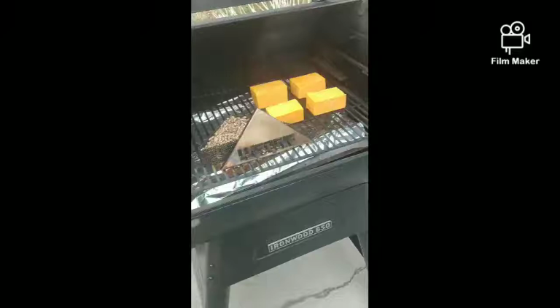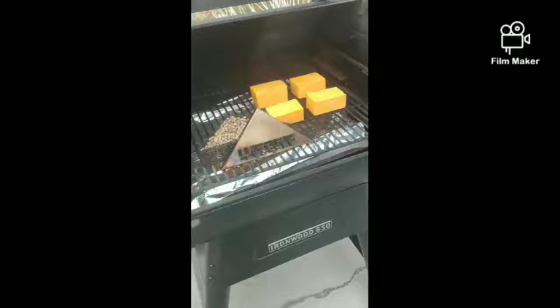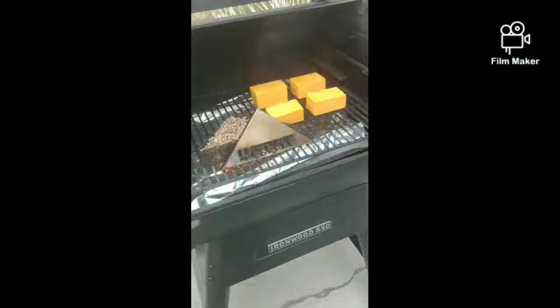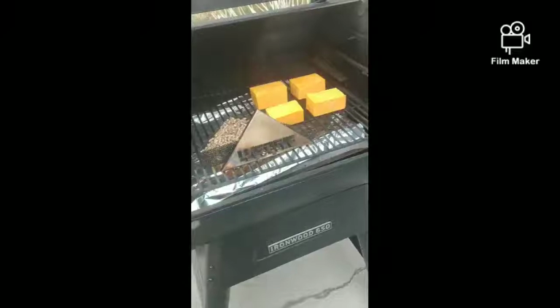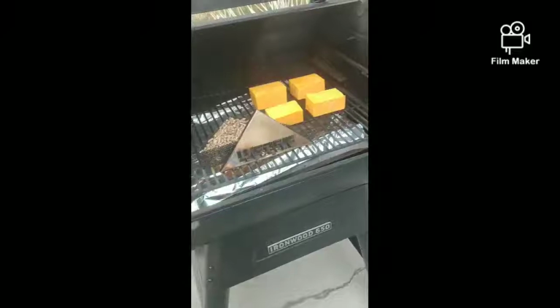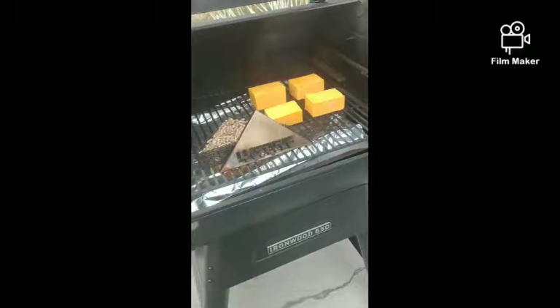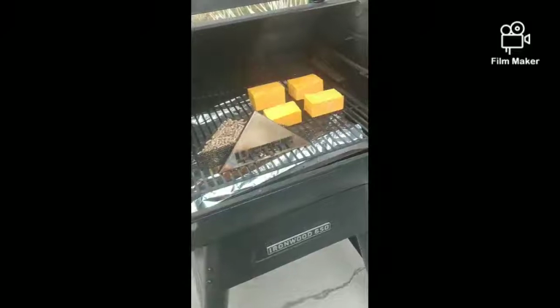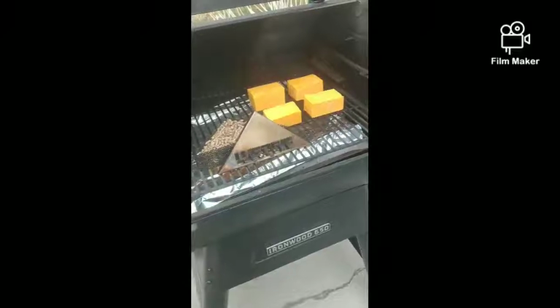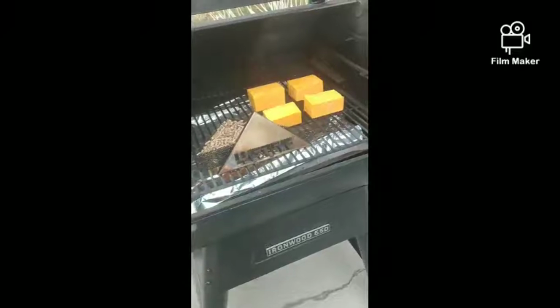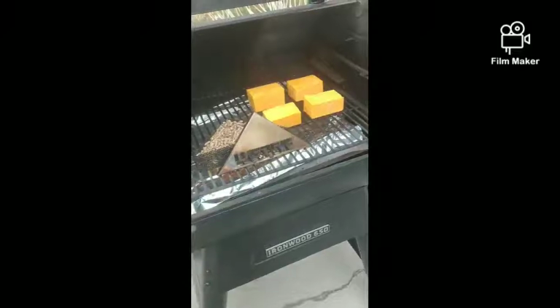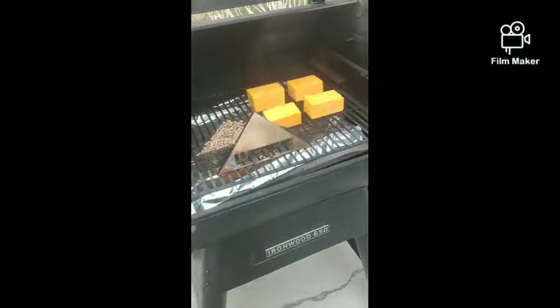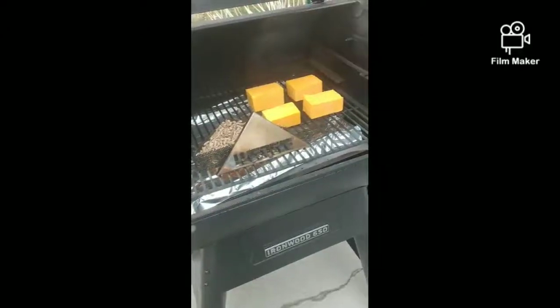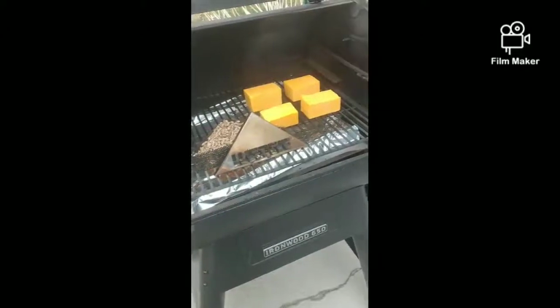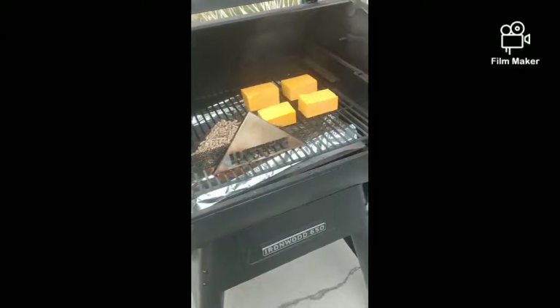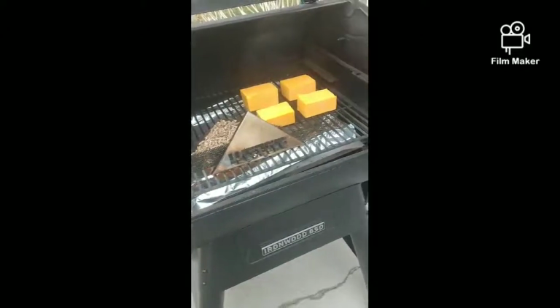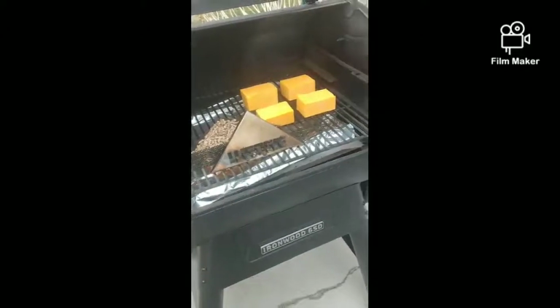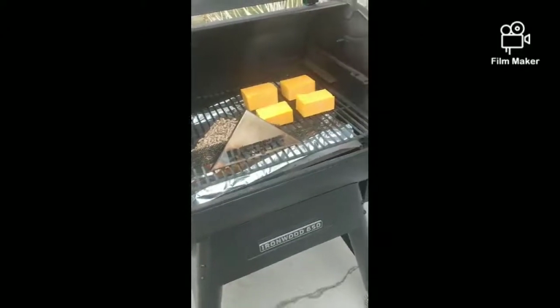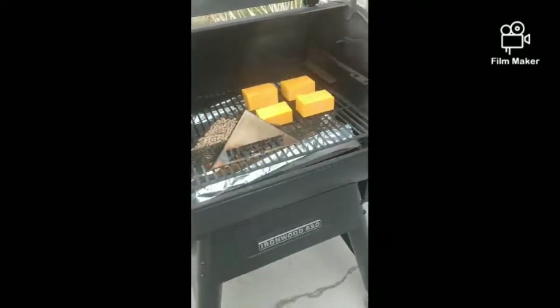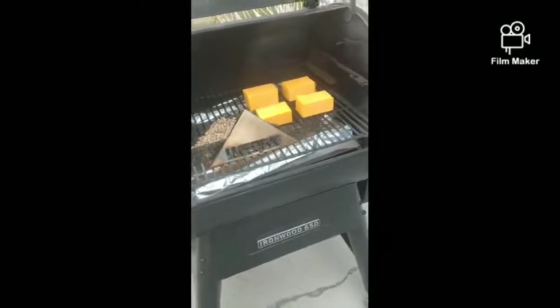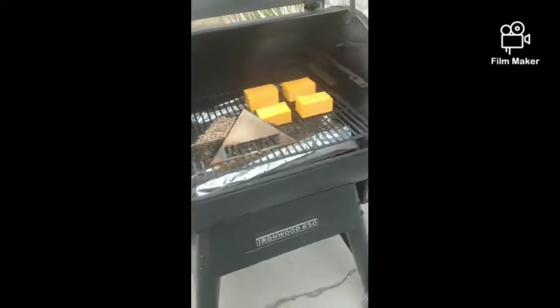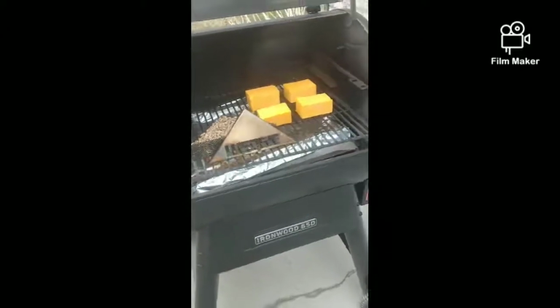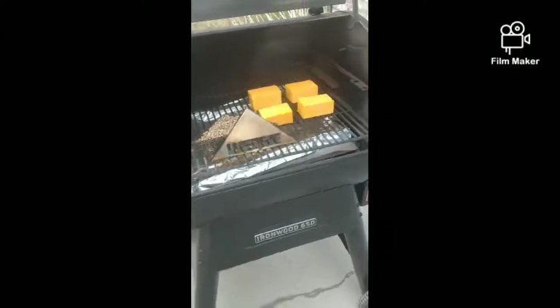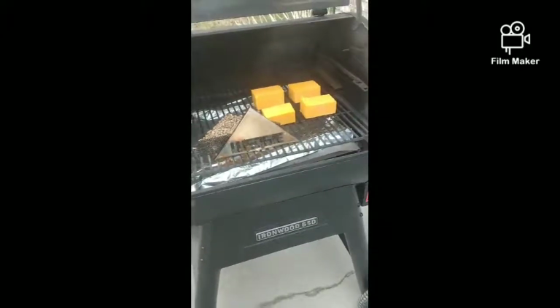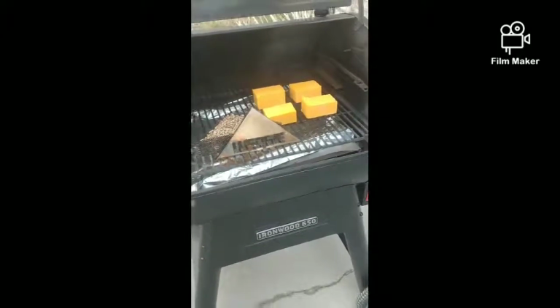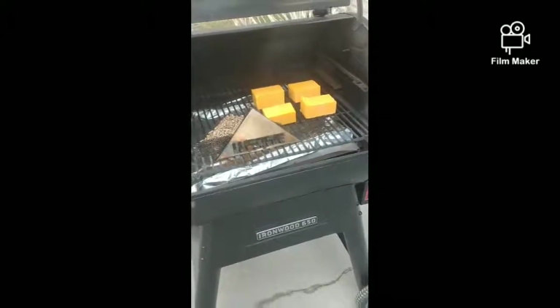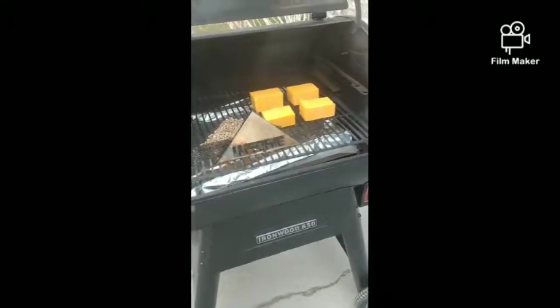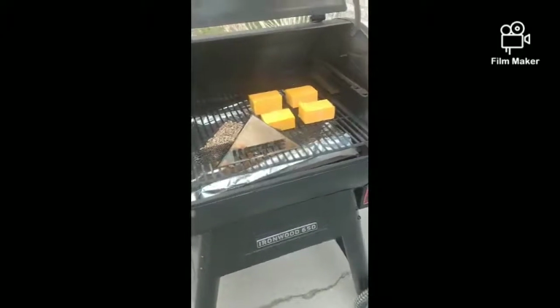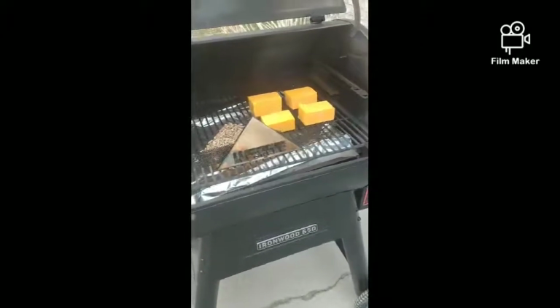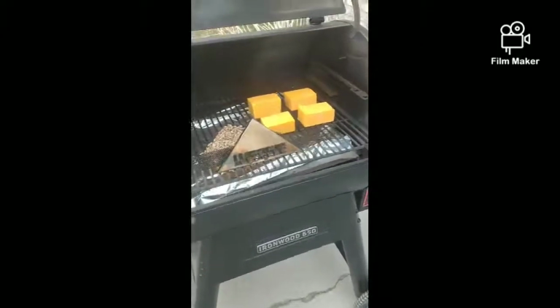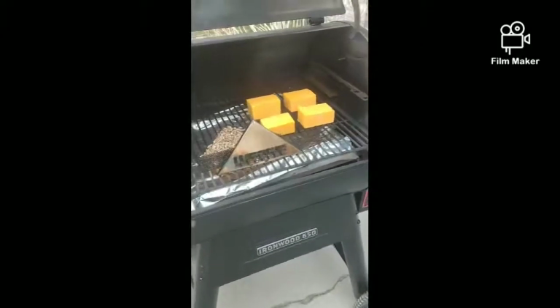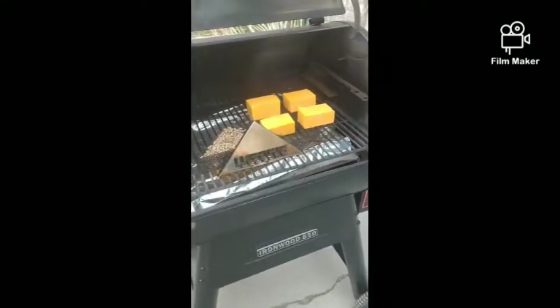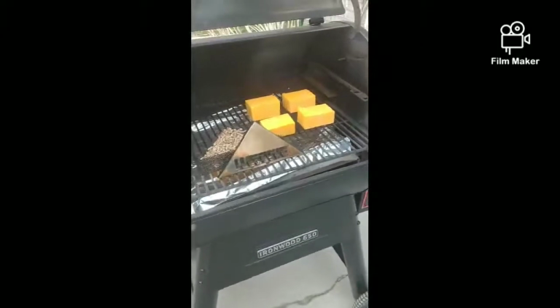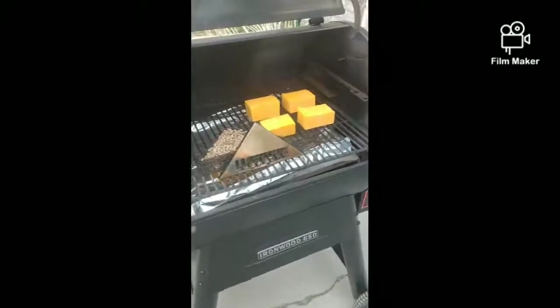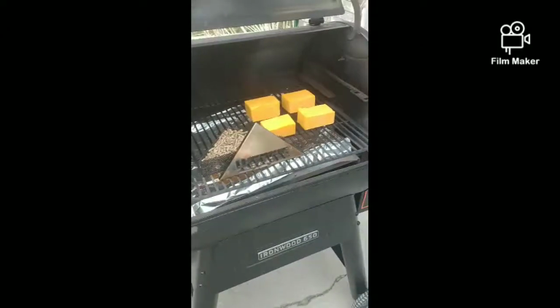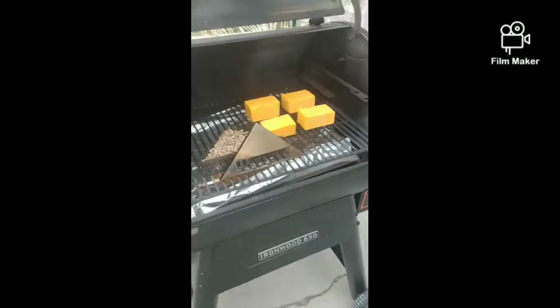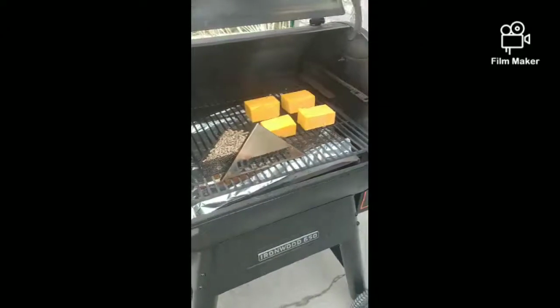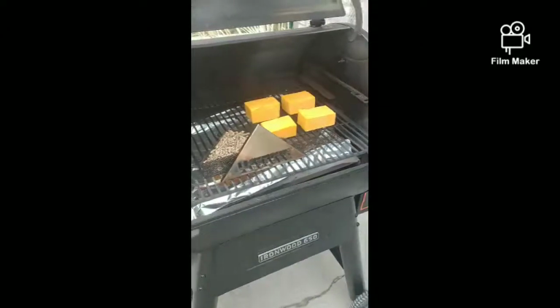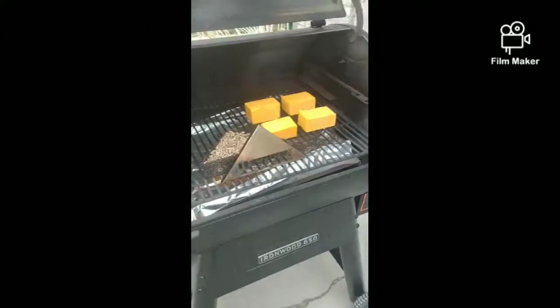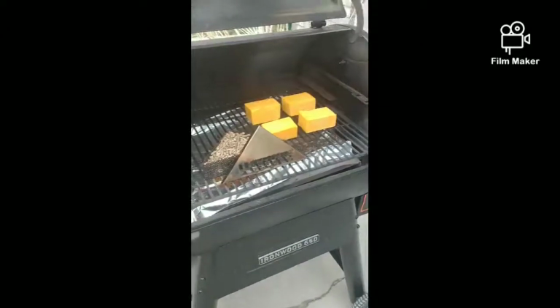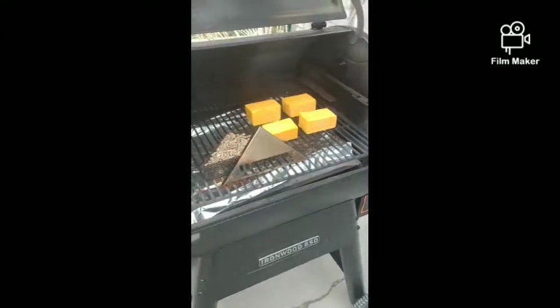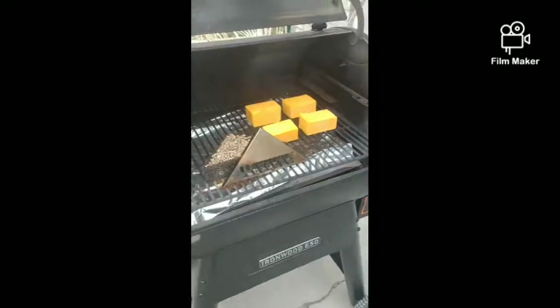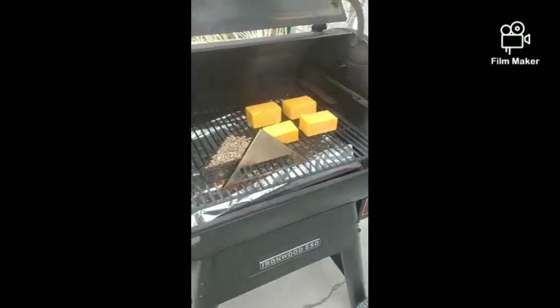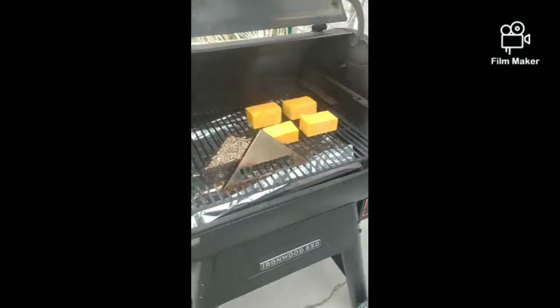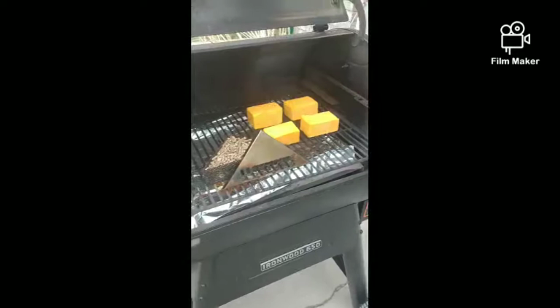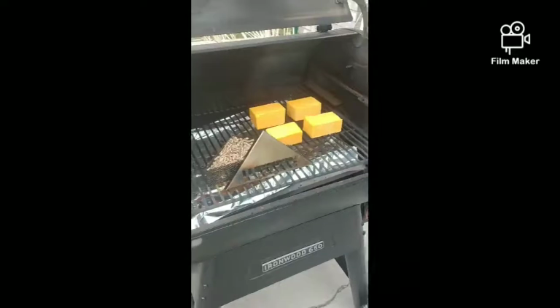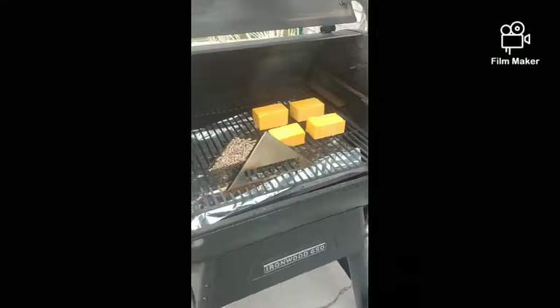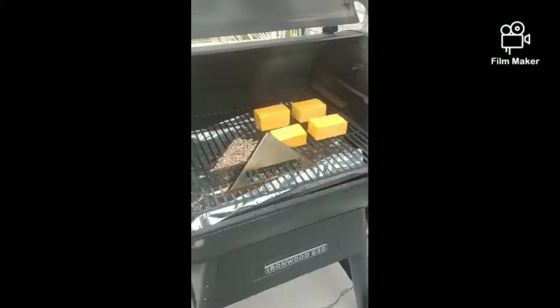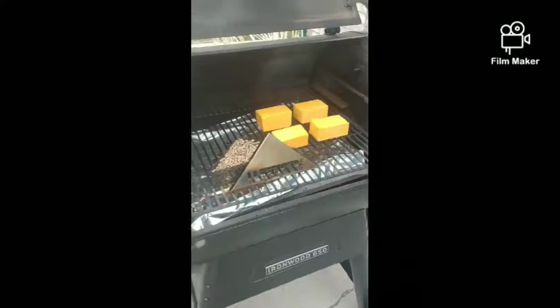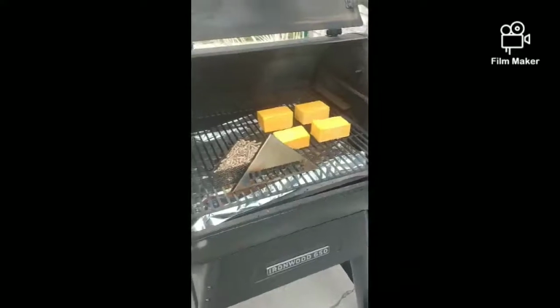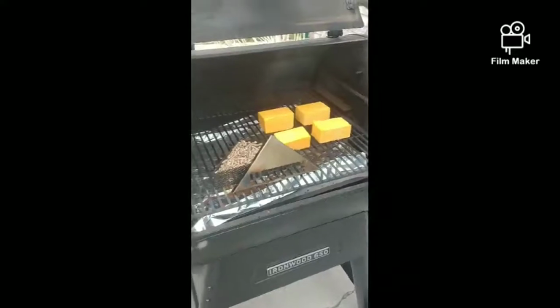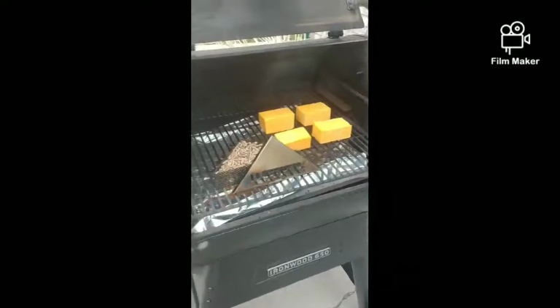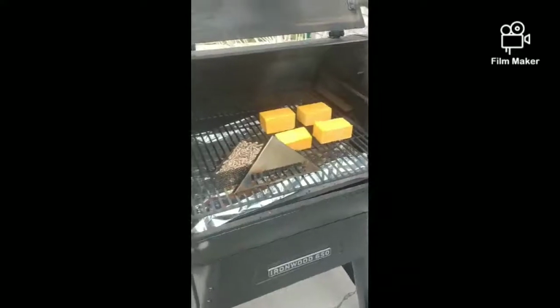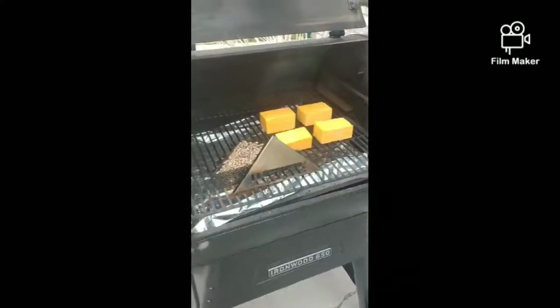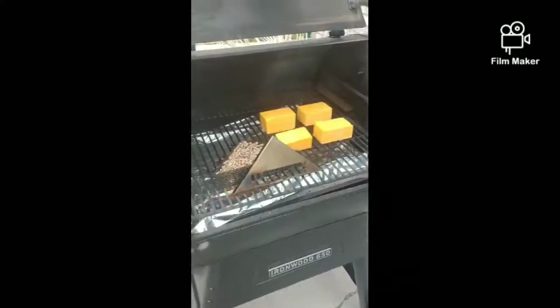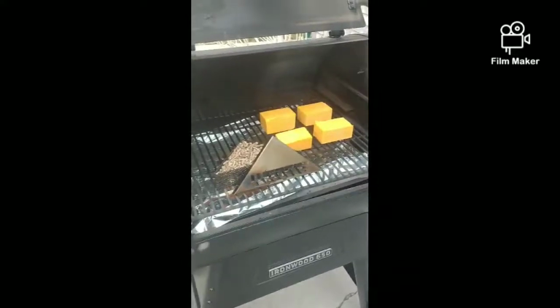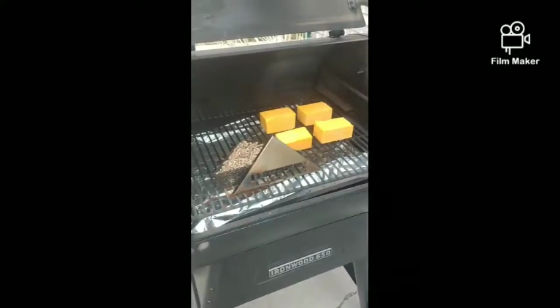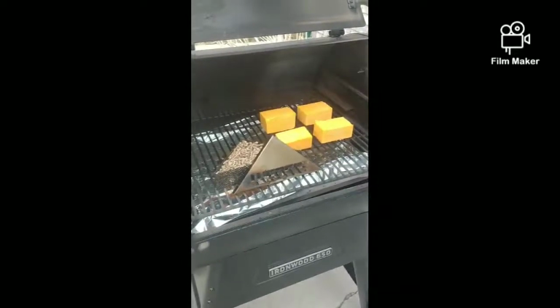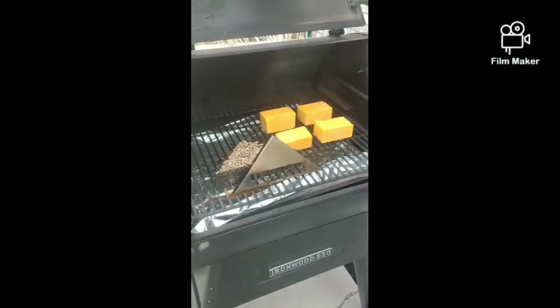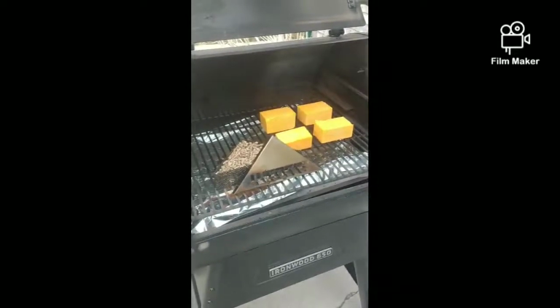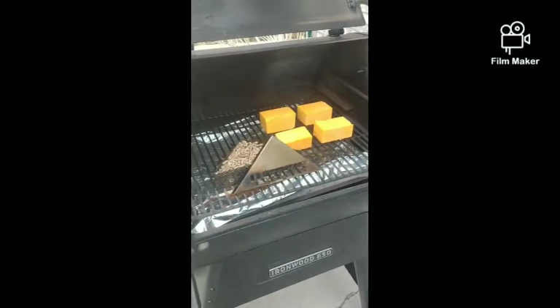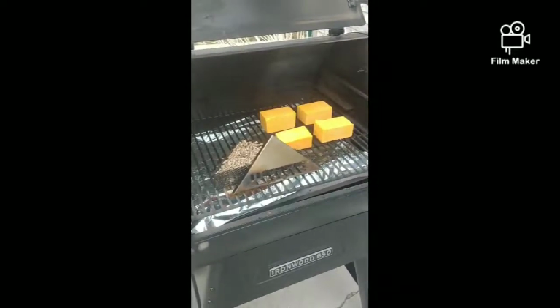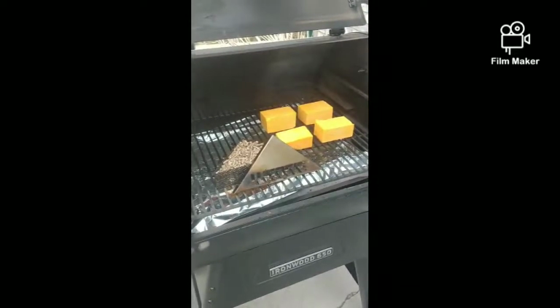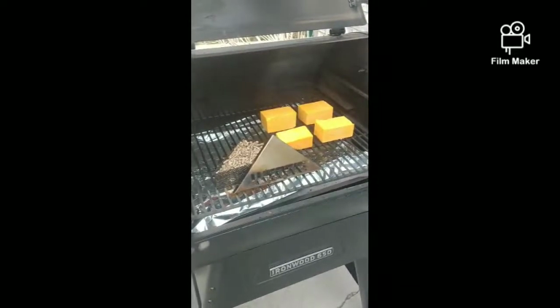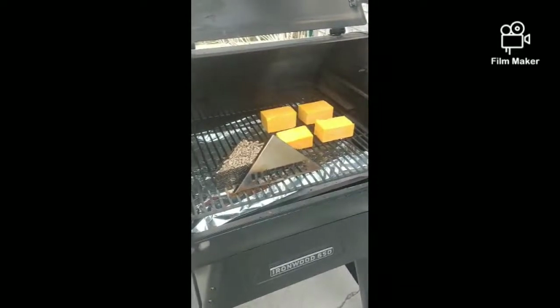Hey y'all, how's things? Just wanted to make a video today. We're out smoking some cheese.